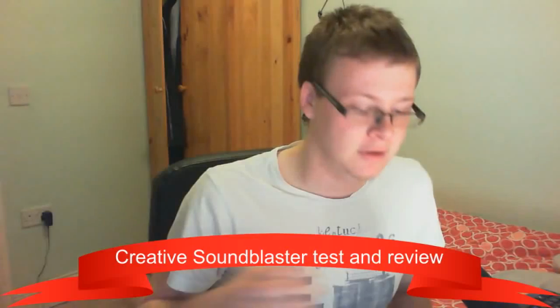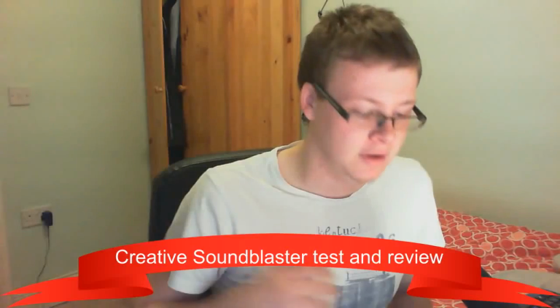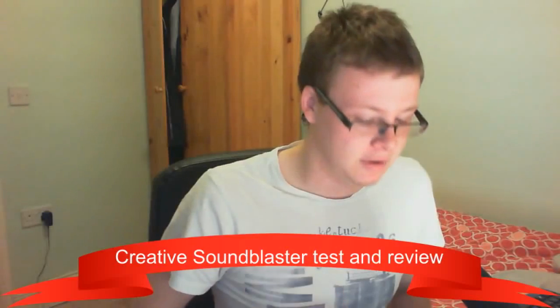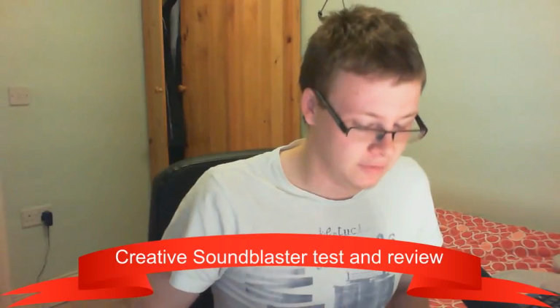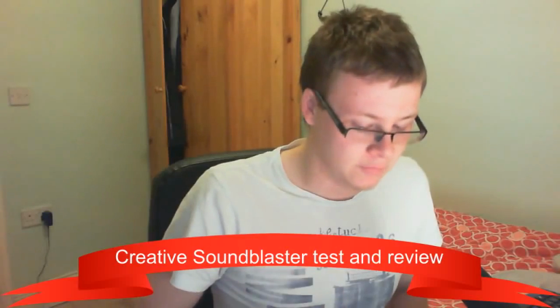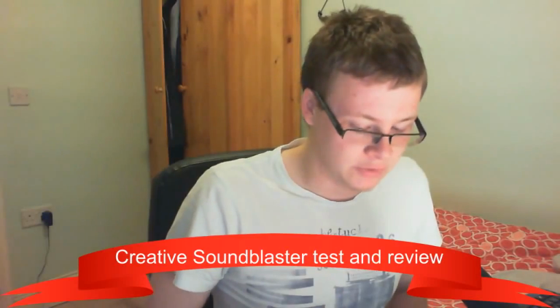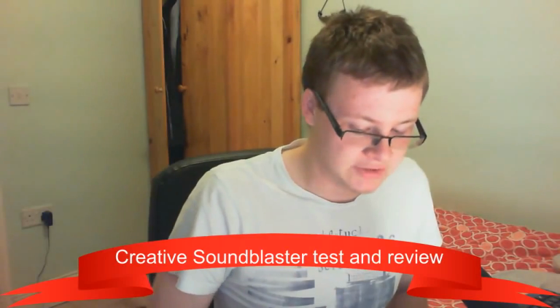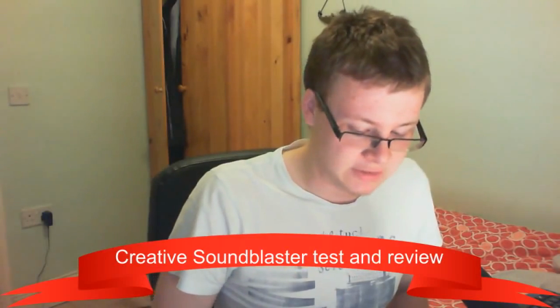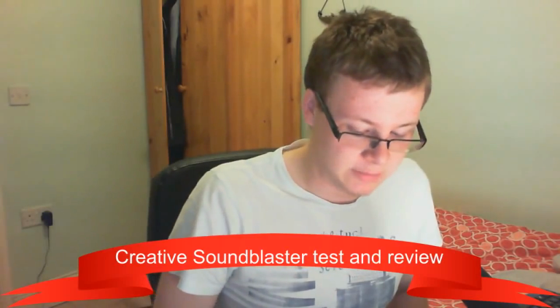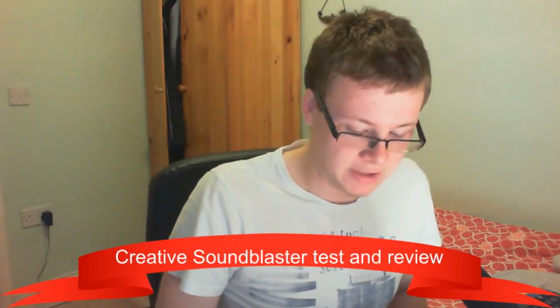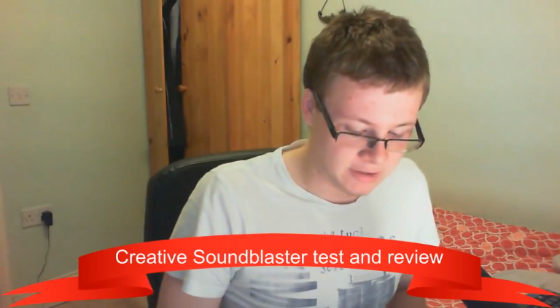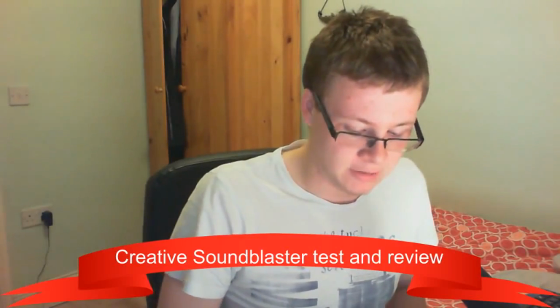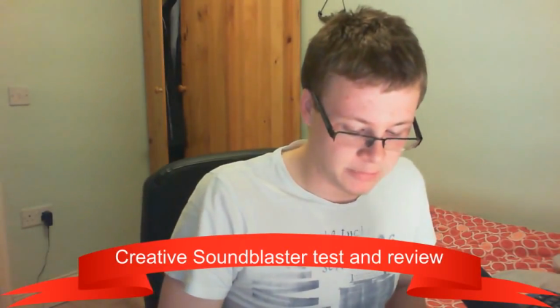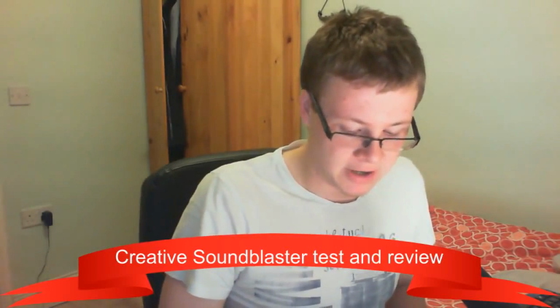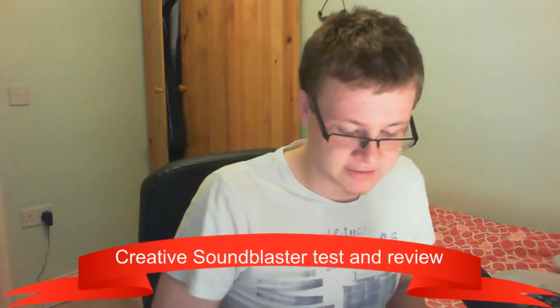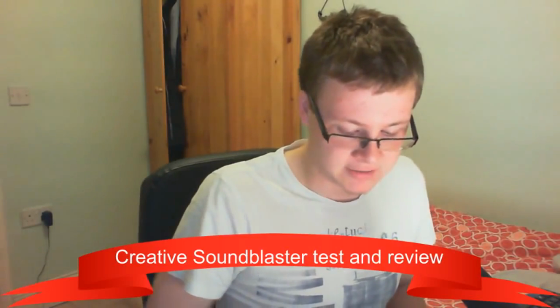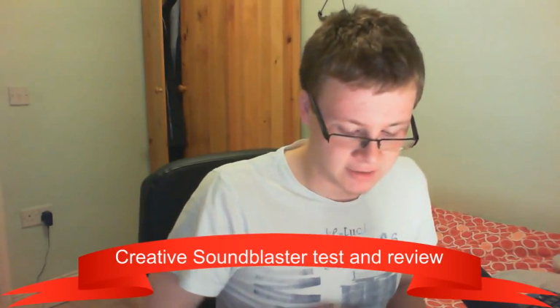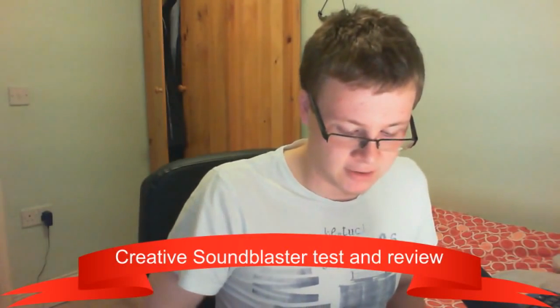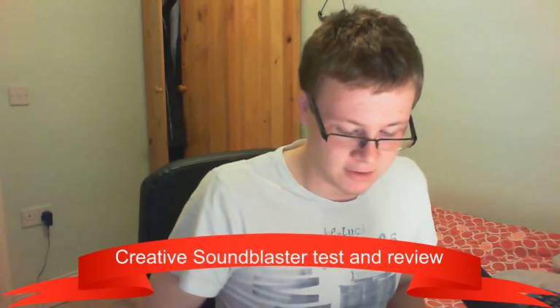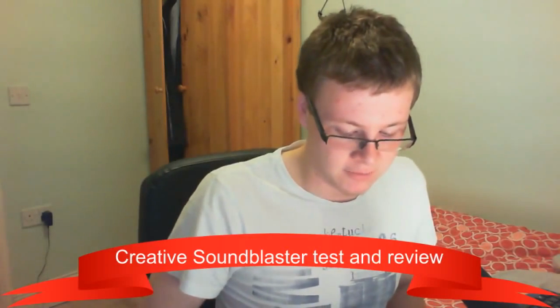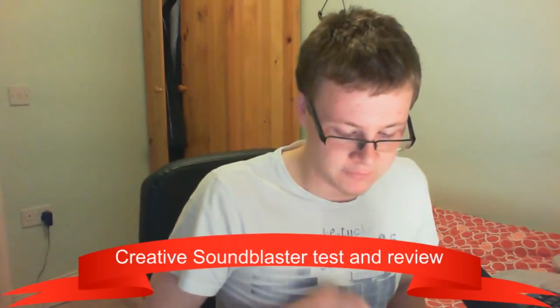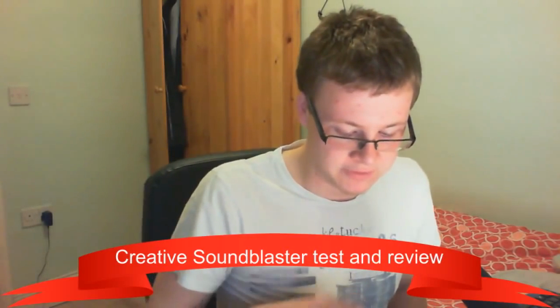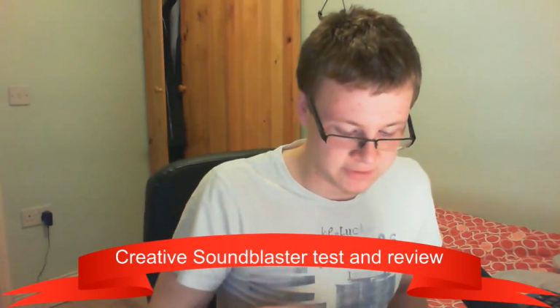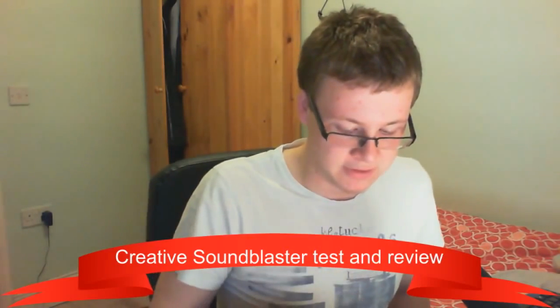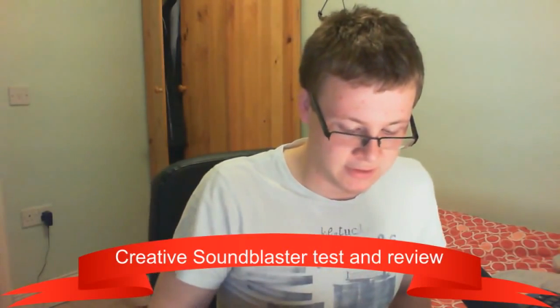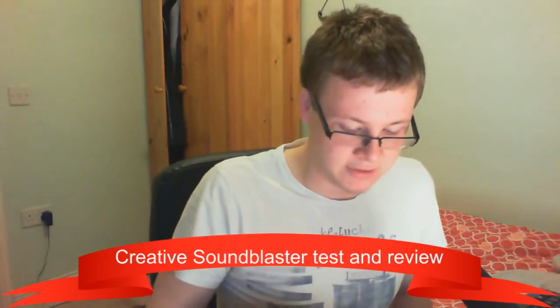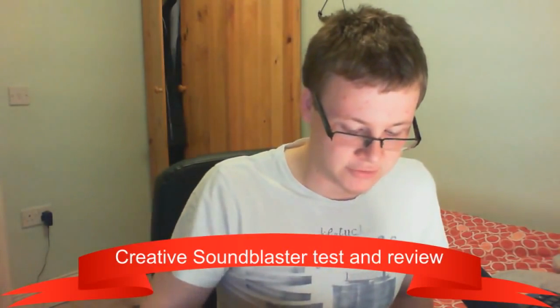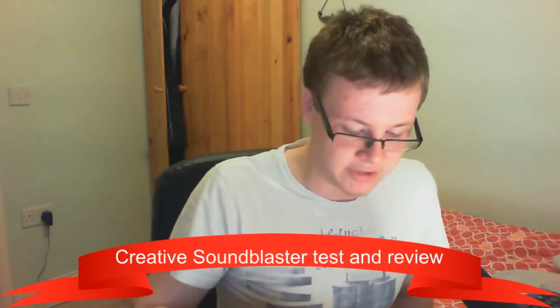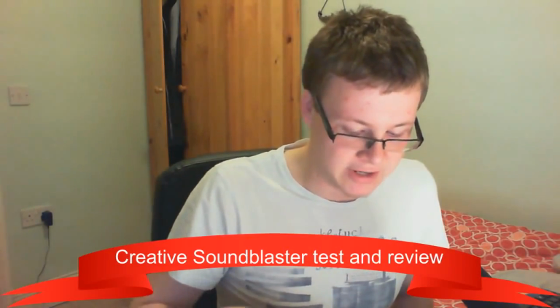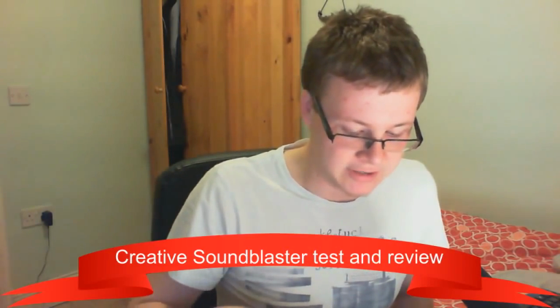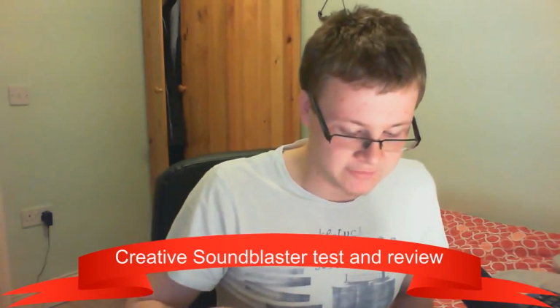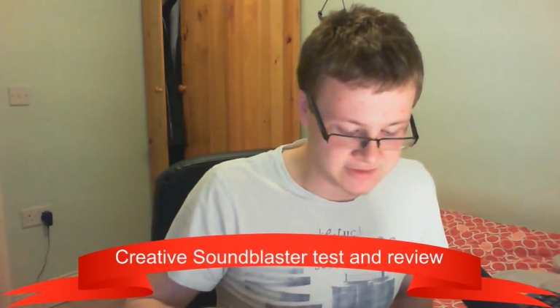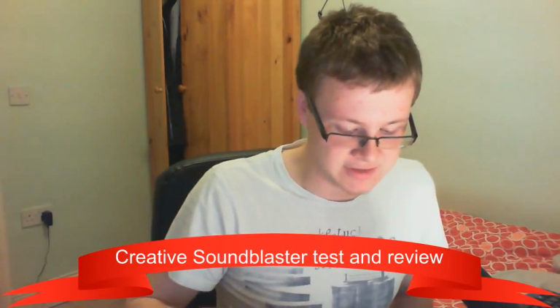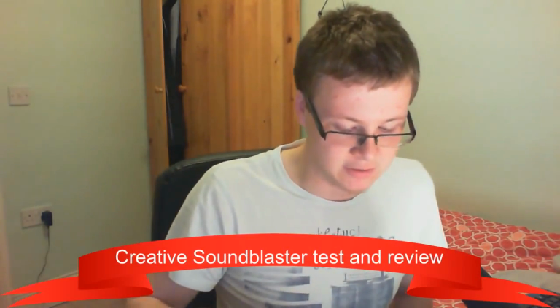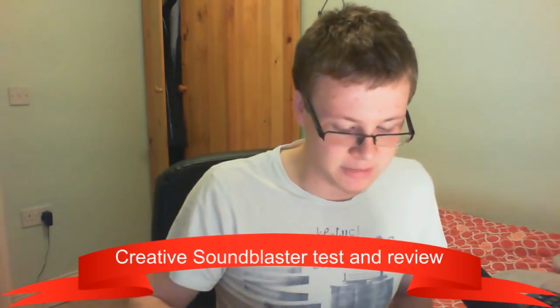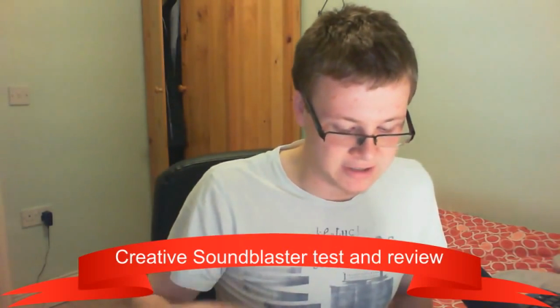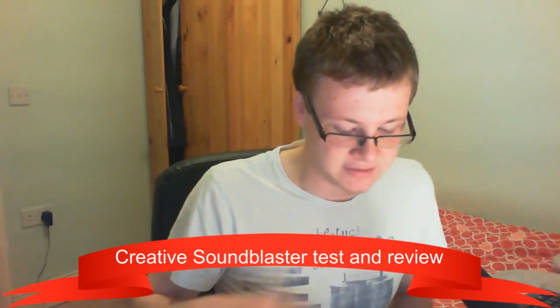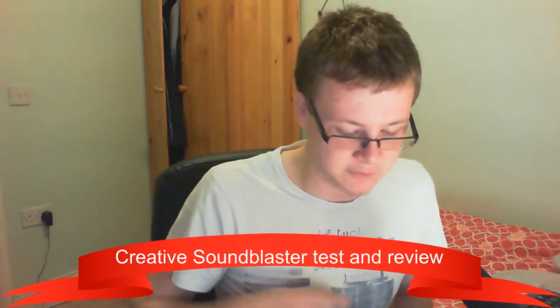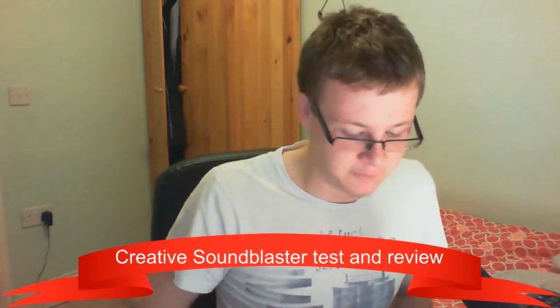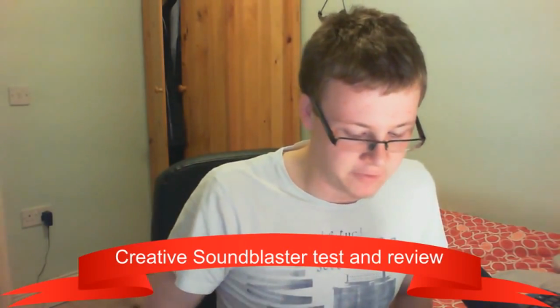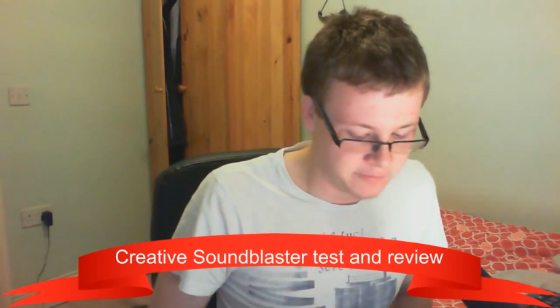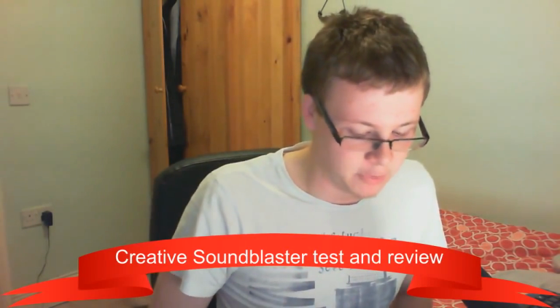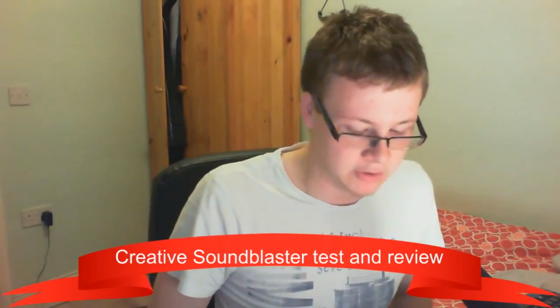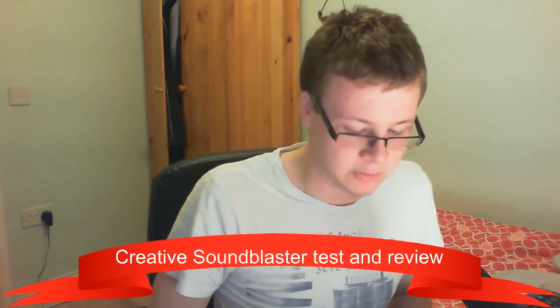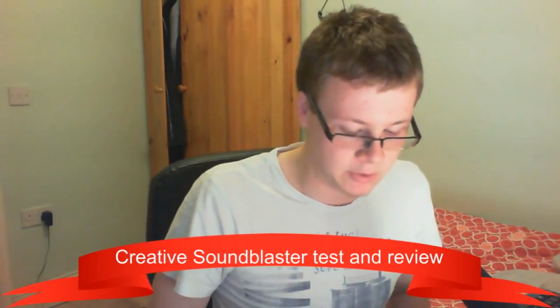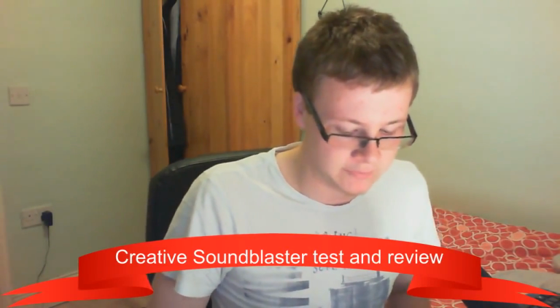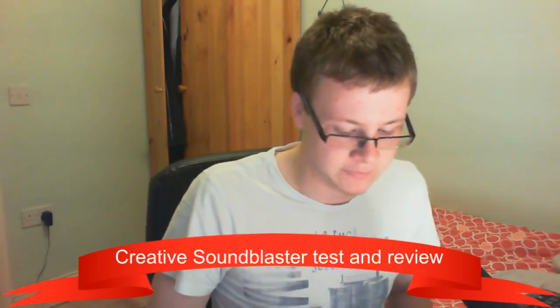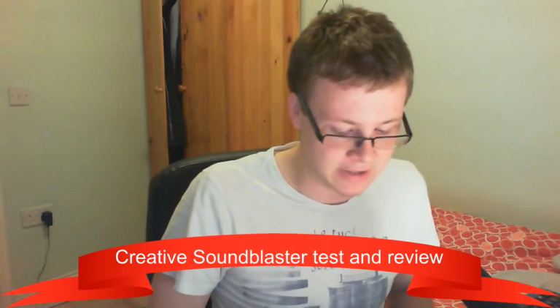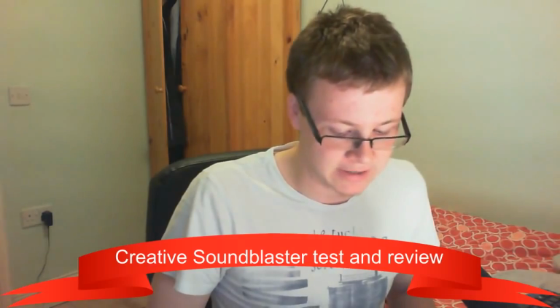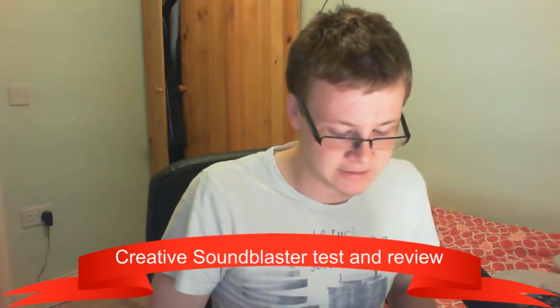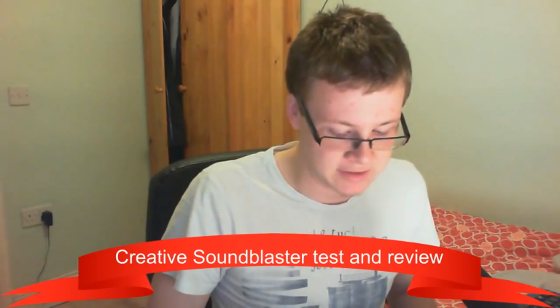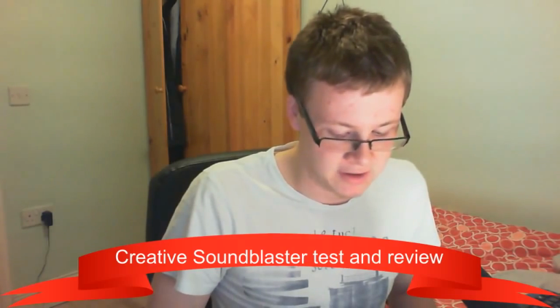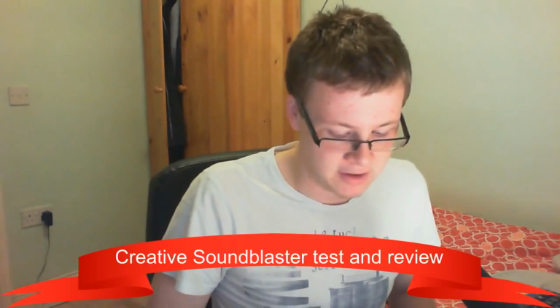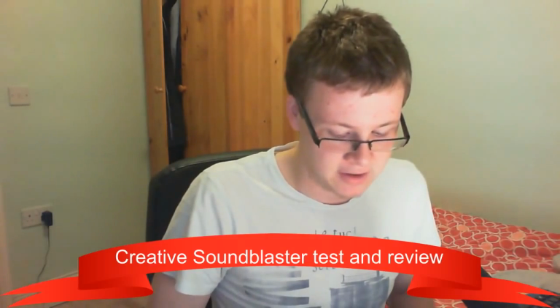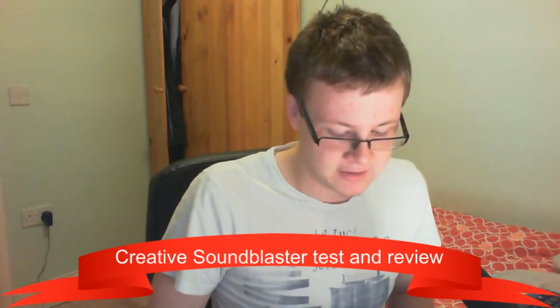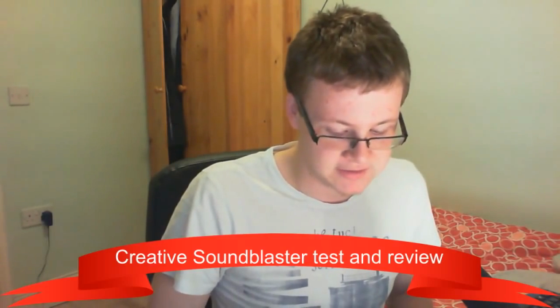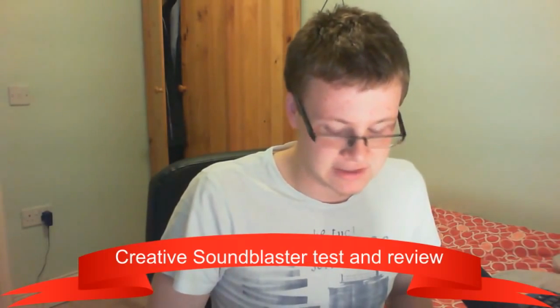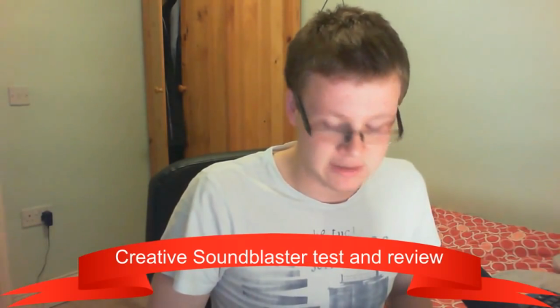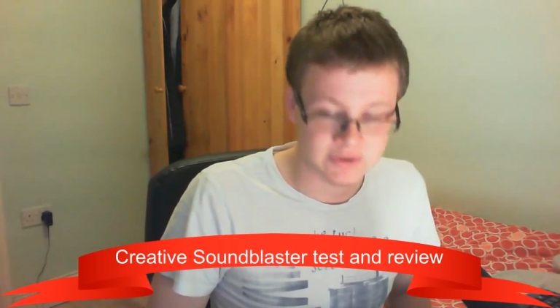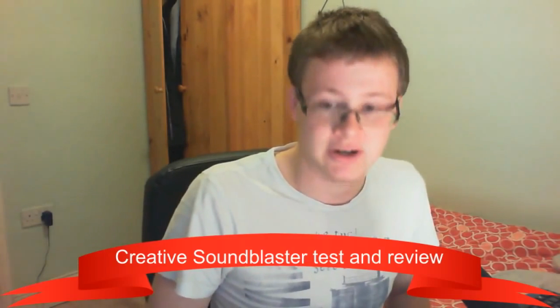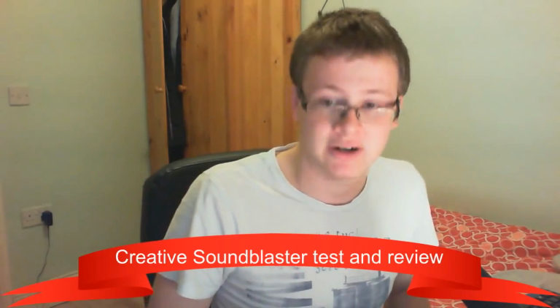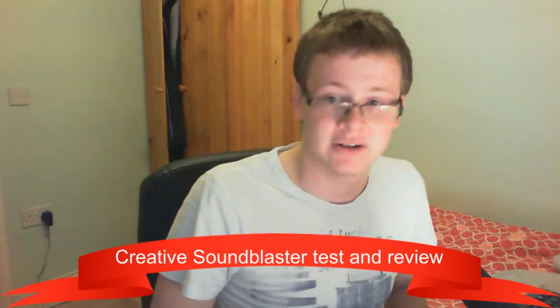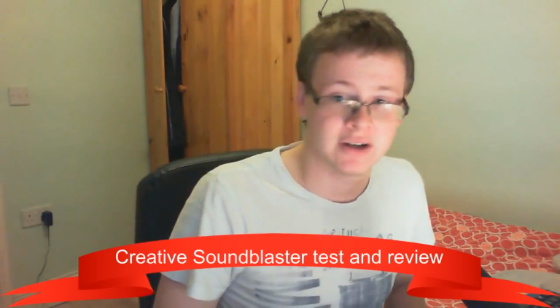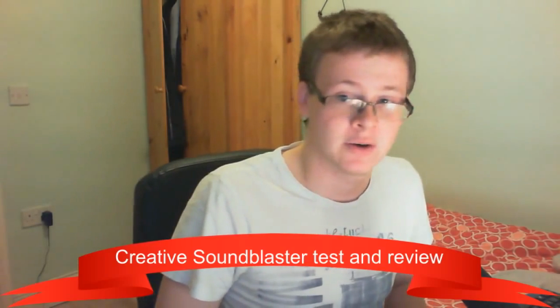Hello everyone, this is going to be an unboxing of the Creative Sound Blaster 5.1VX Sound Card.